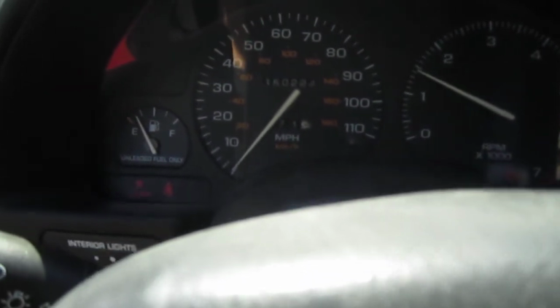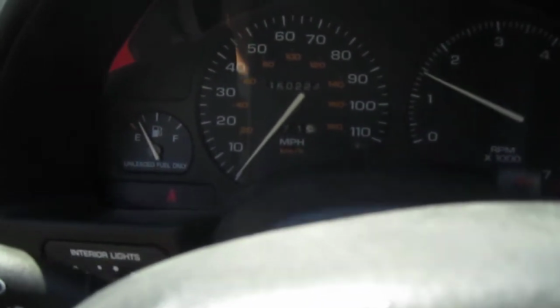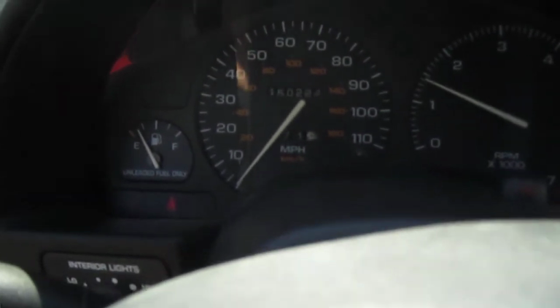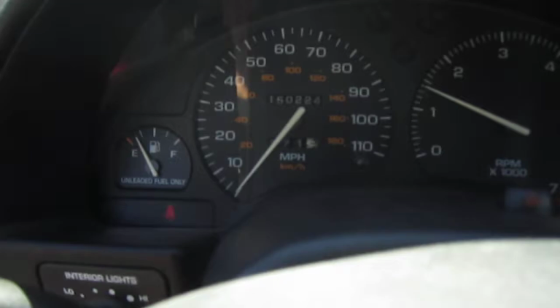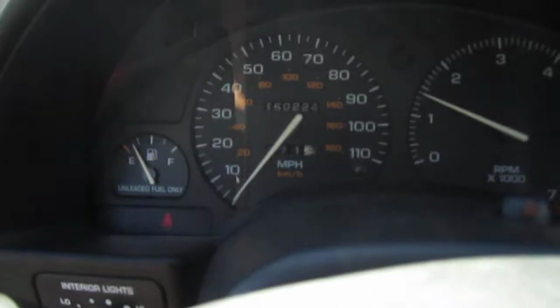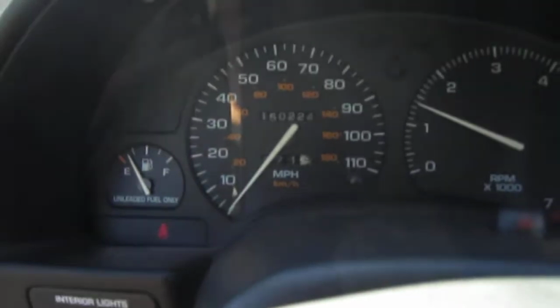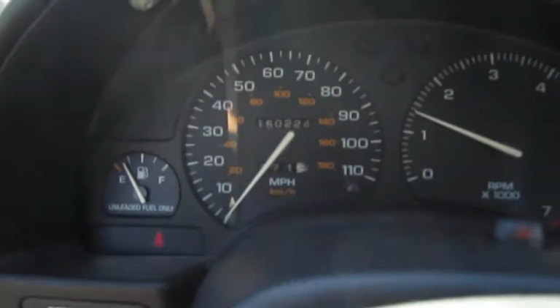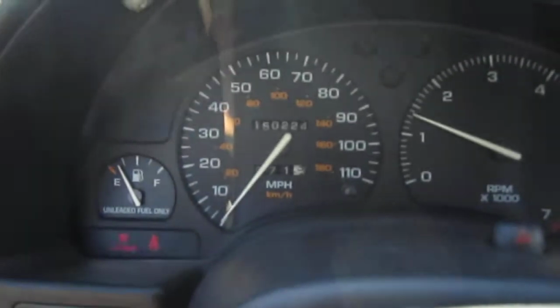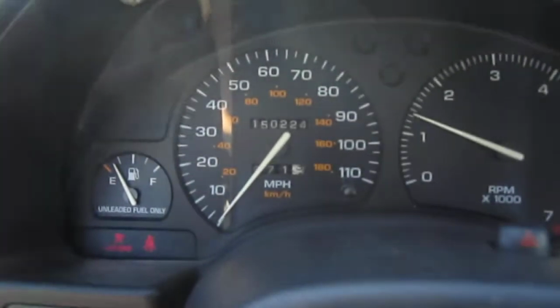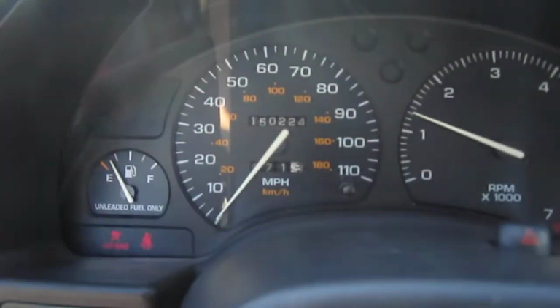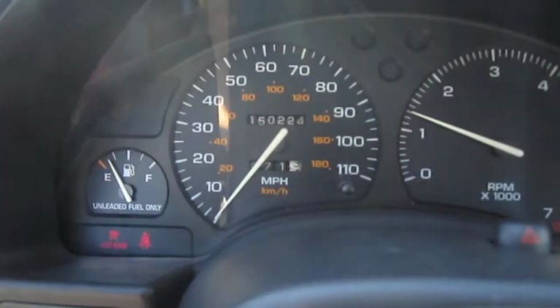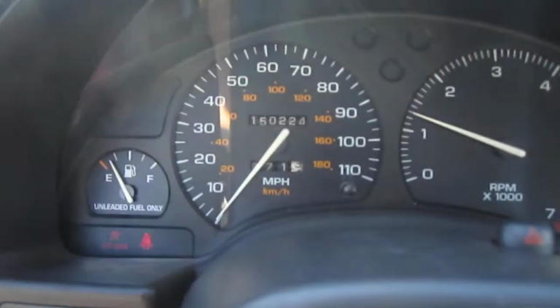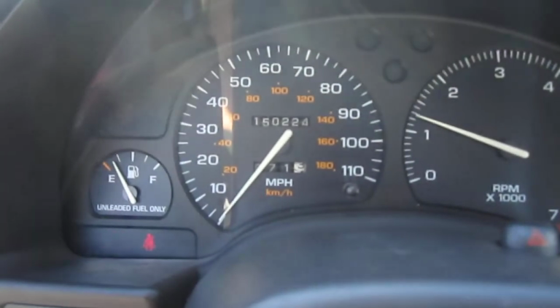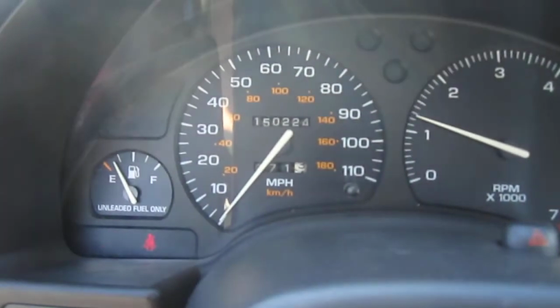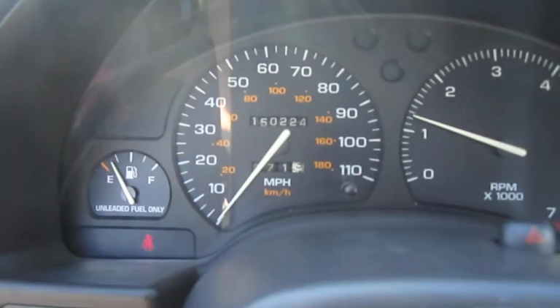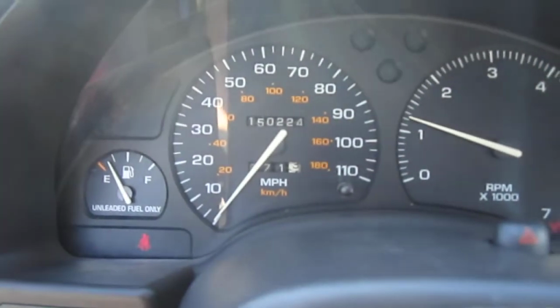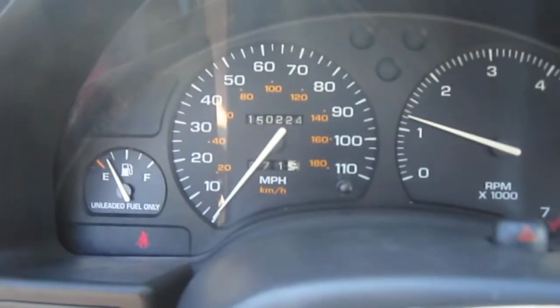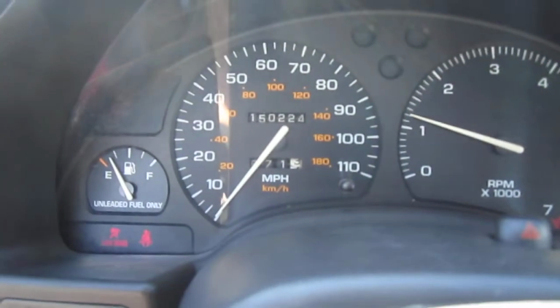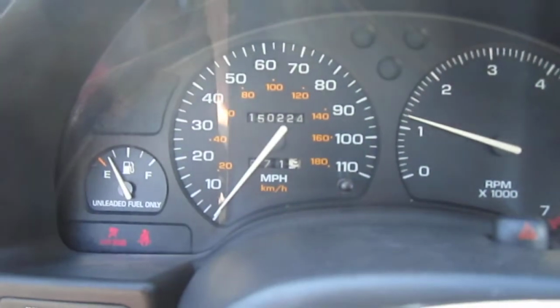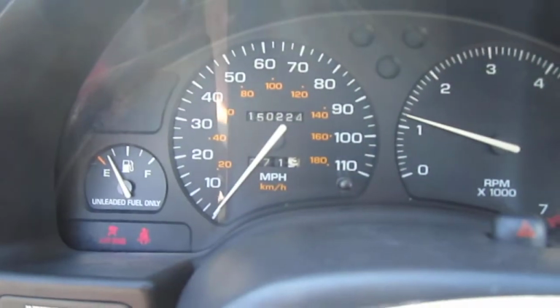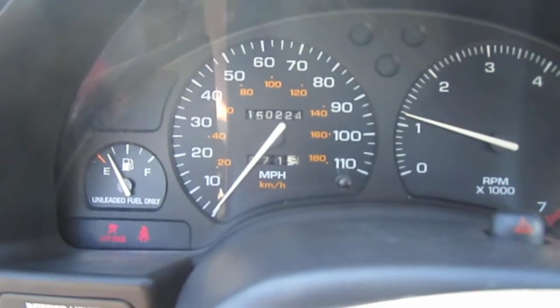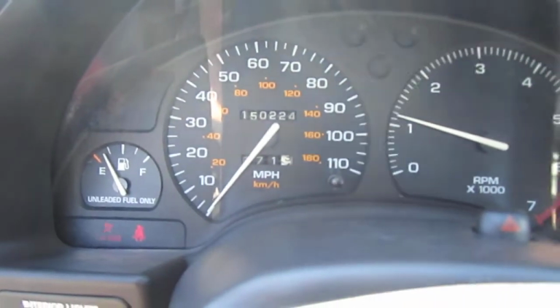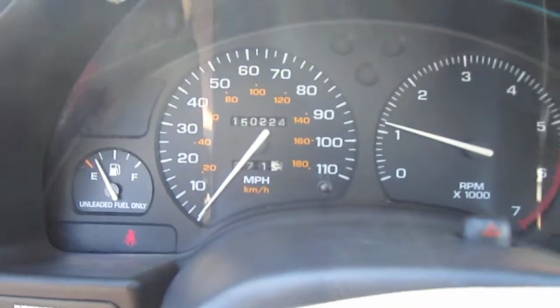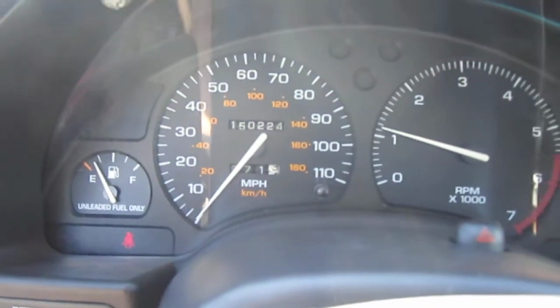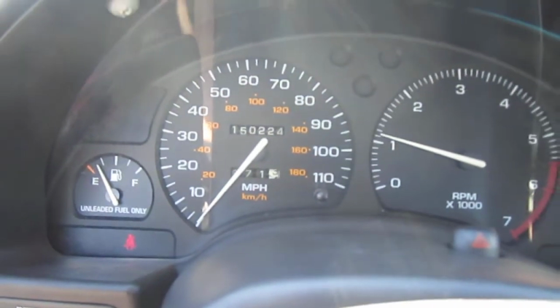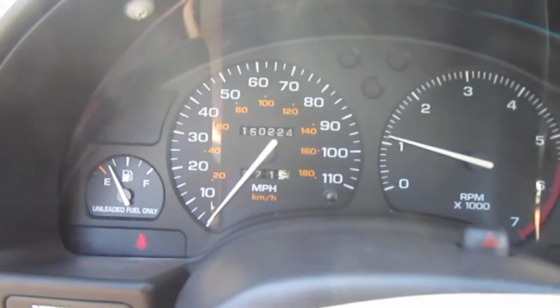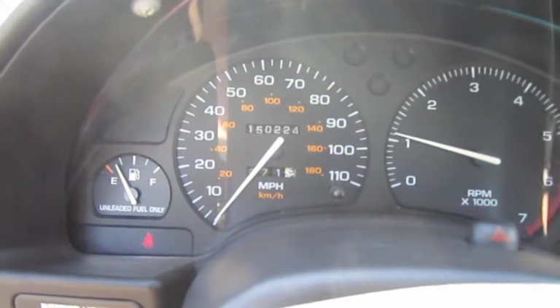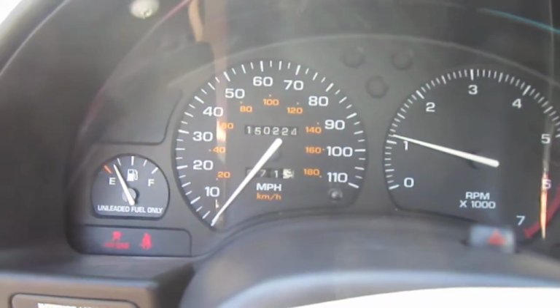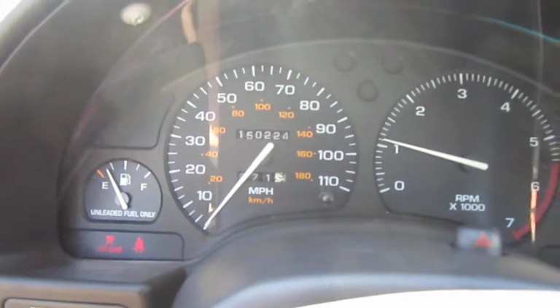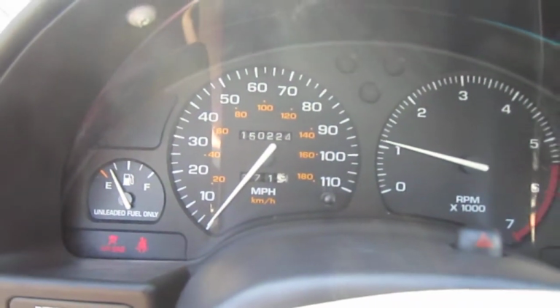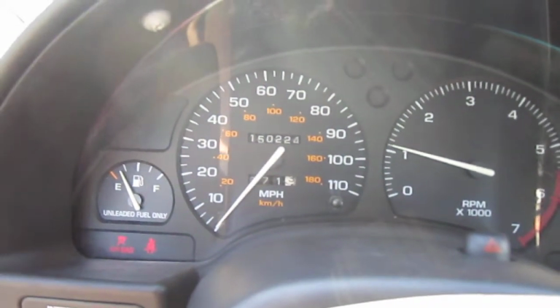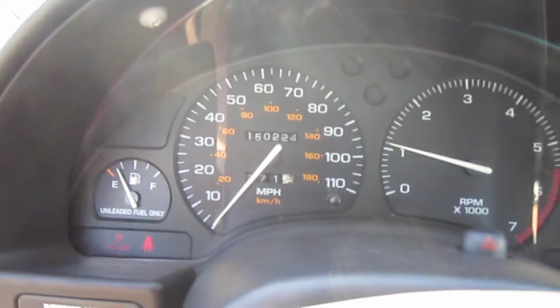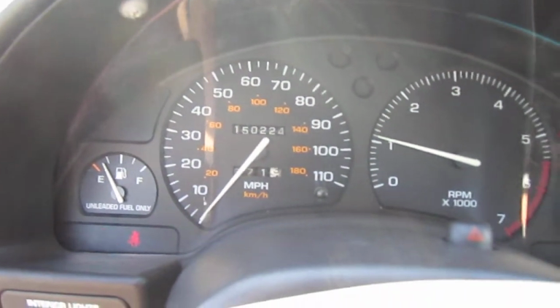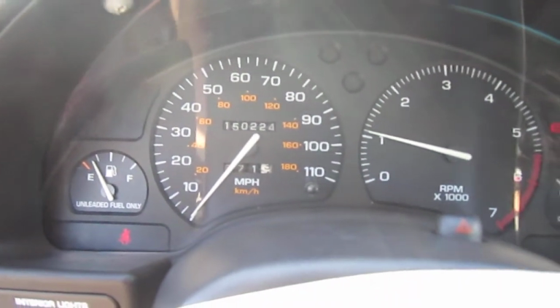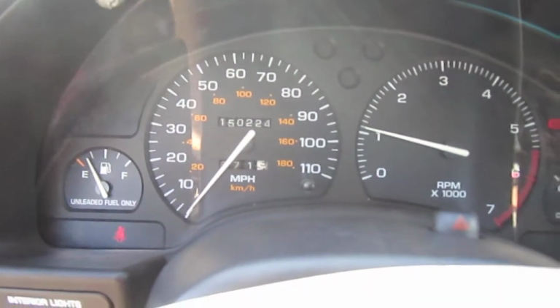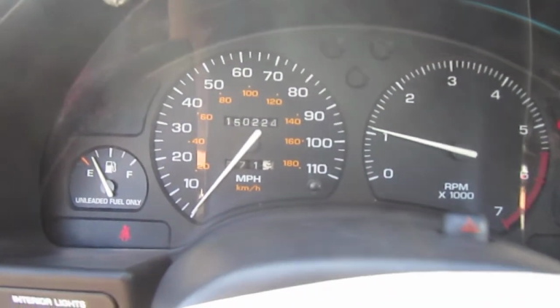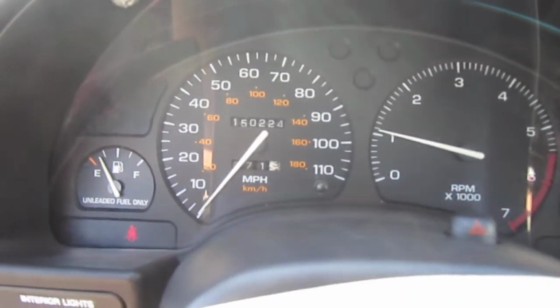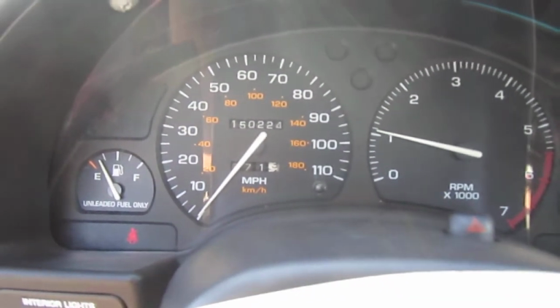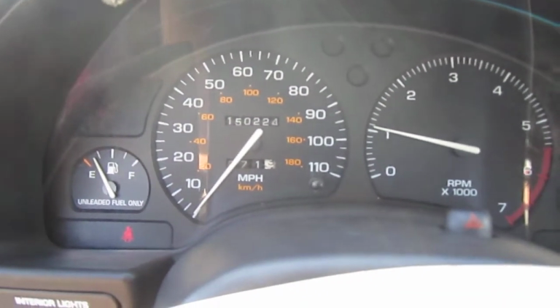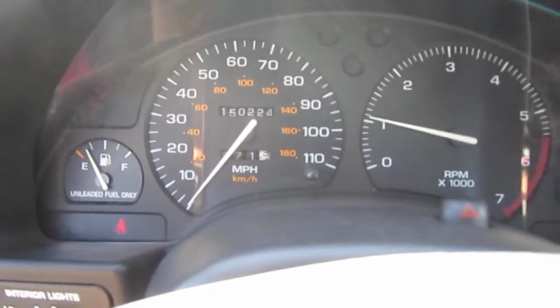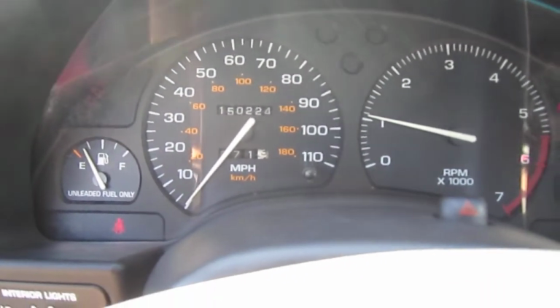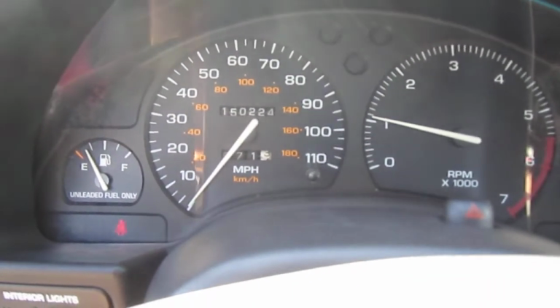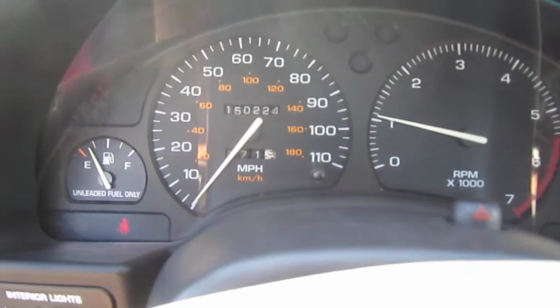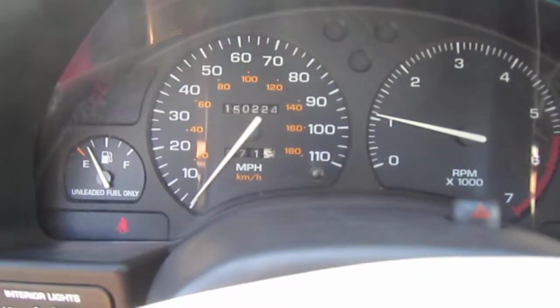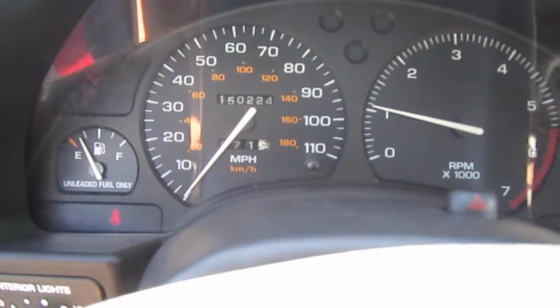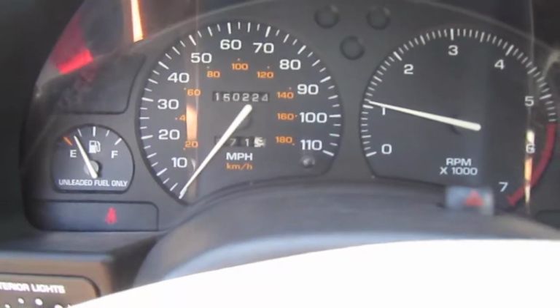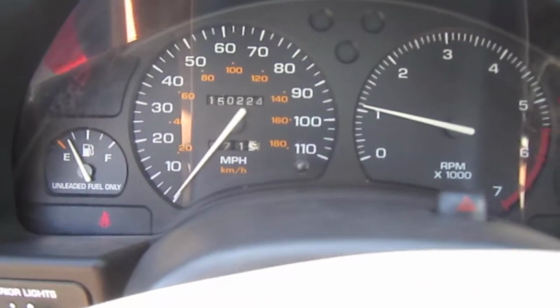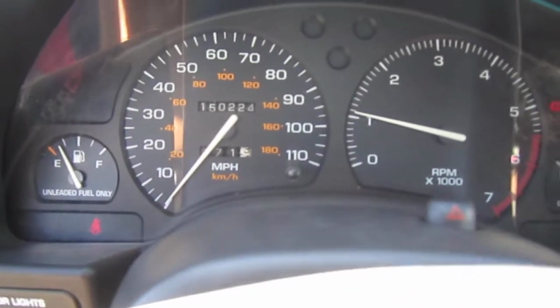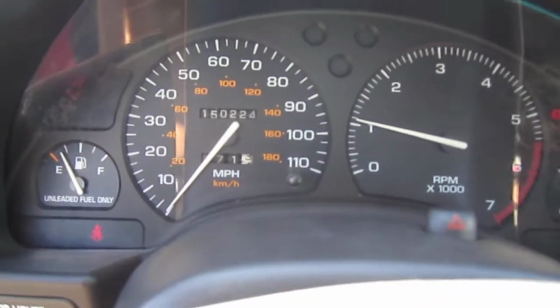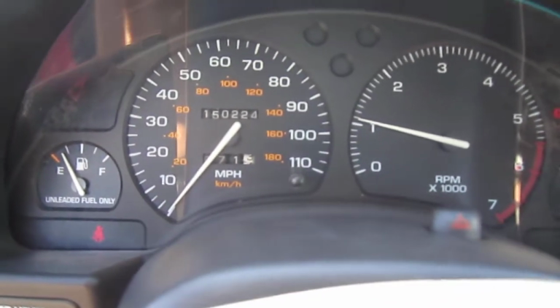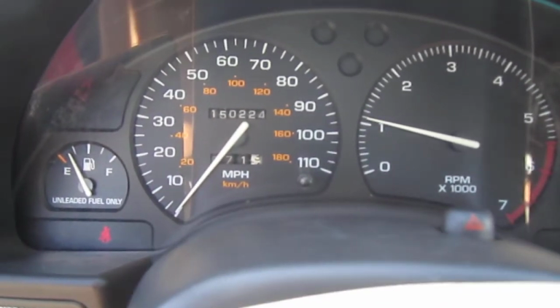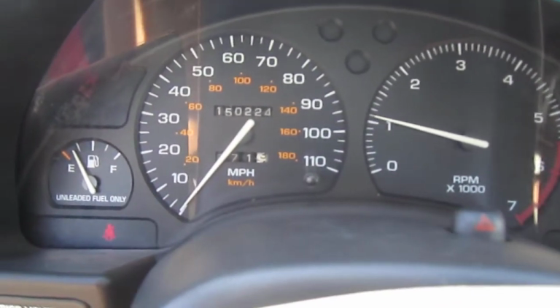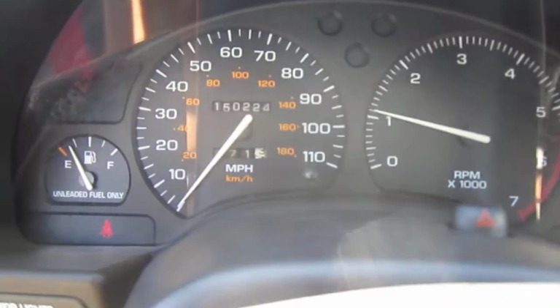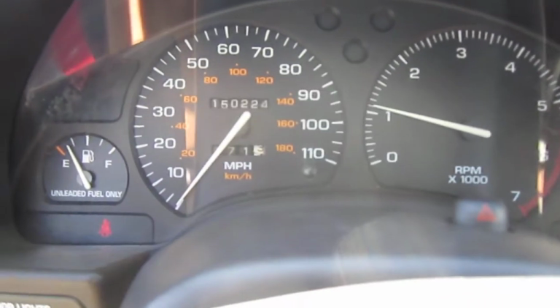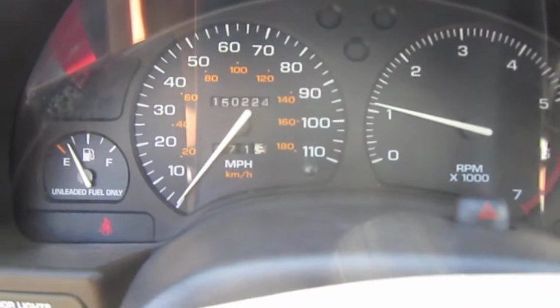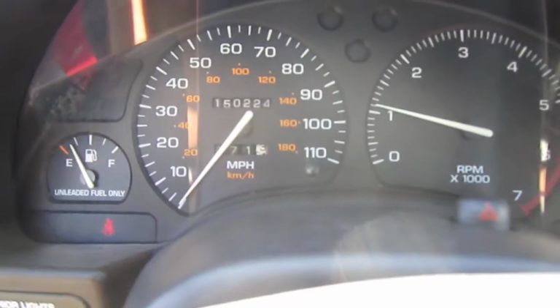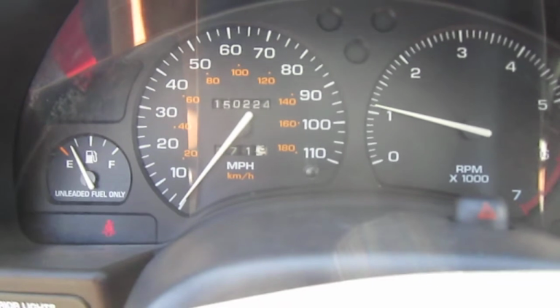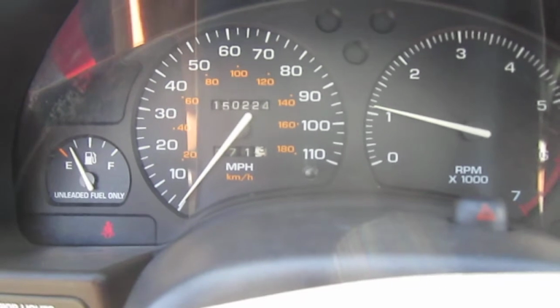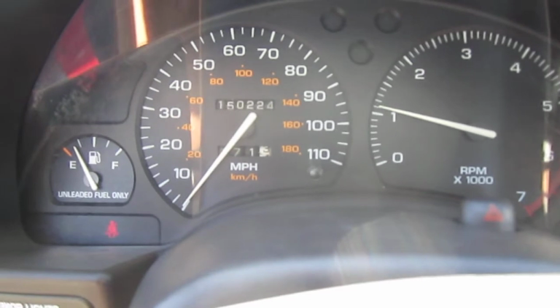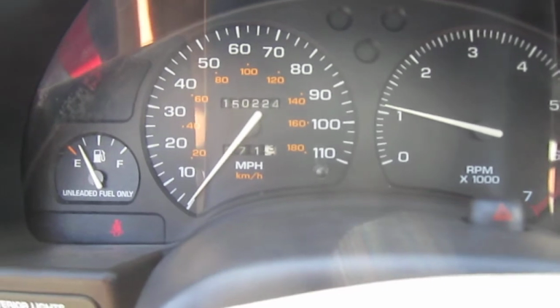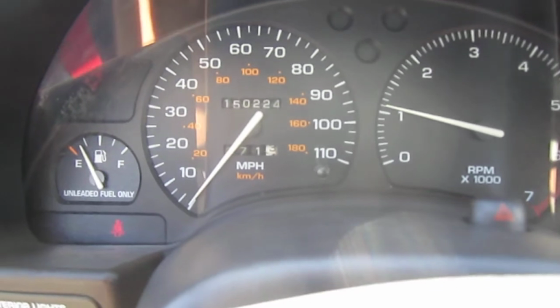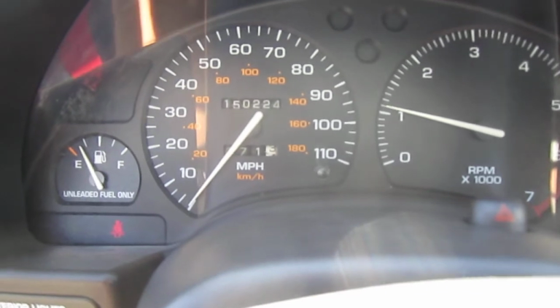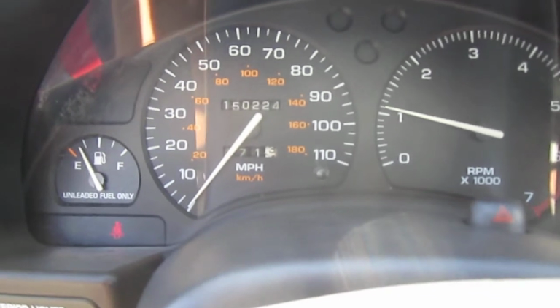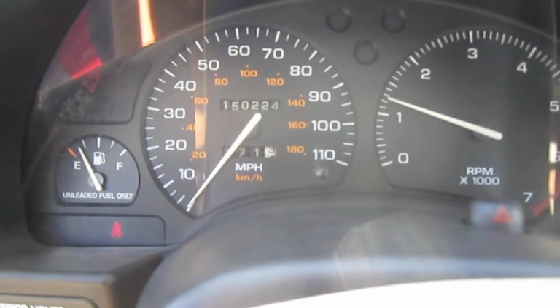It has 150,000 original miles, four owners, no accidents on this one — it's all original.